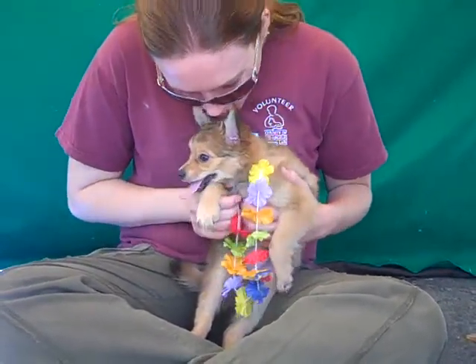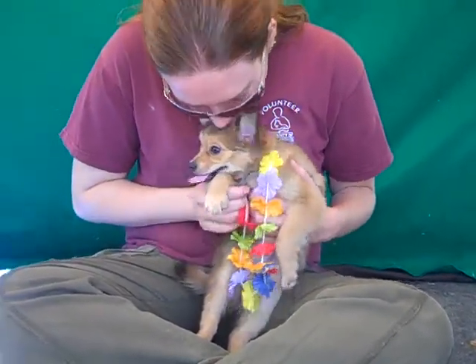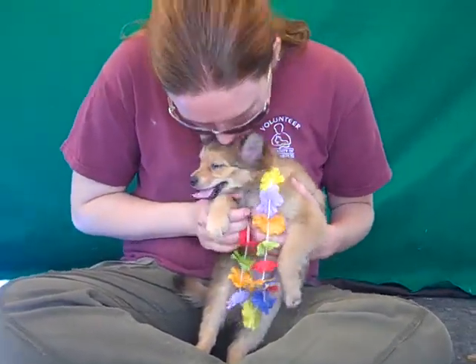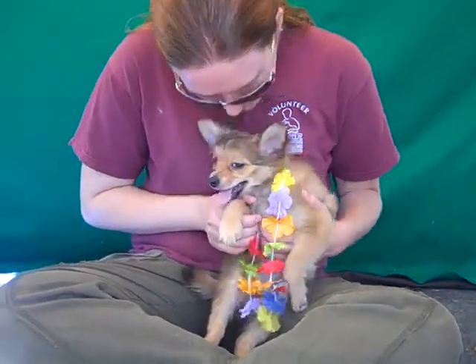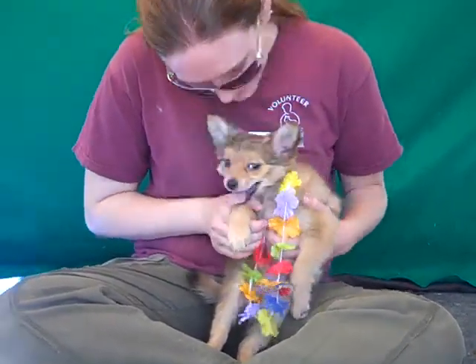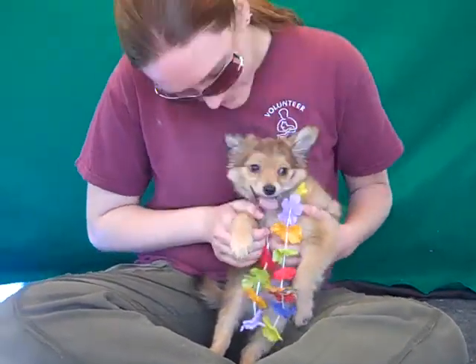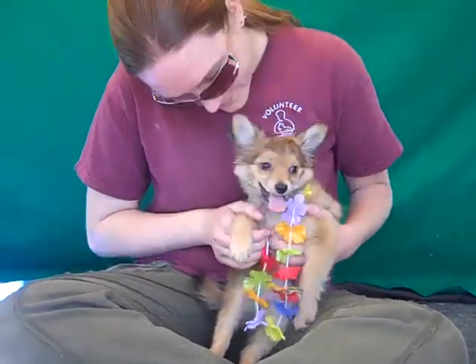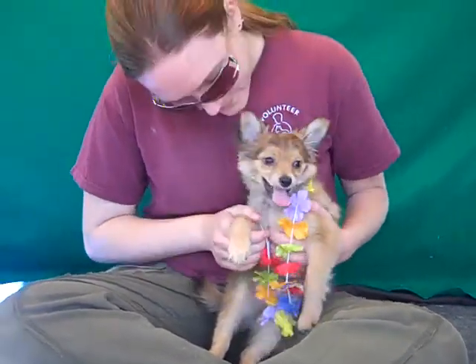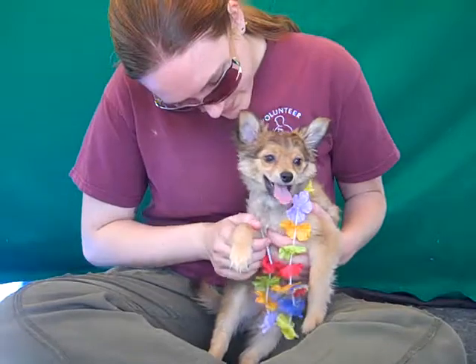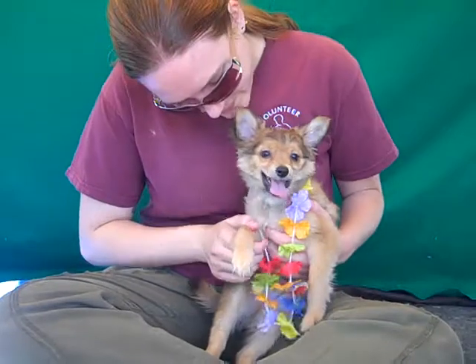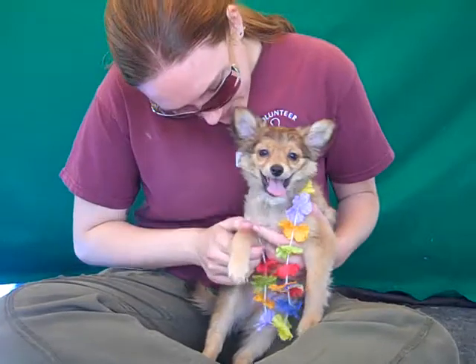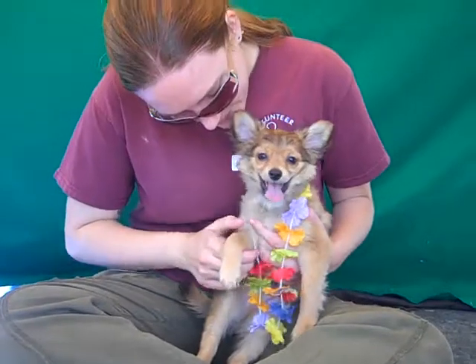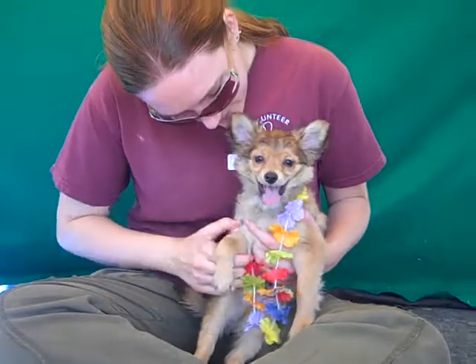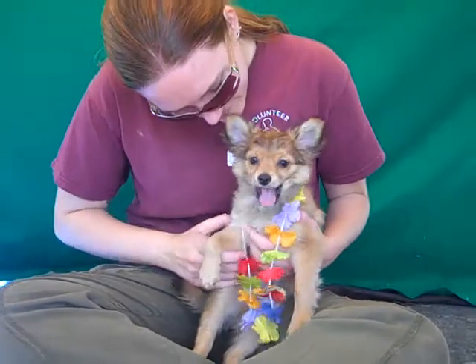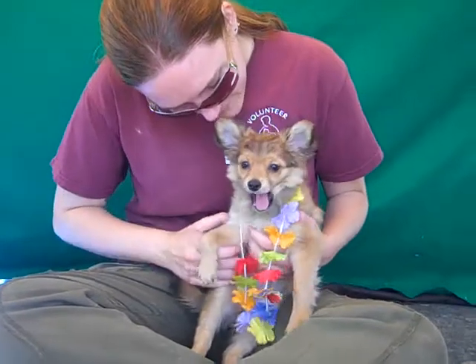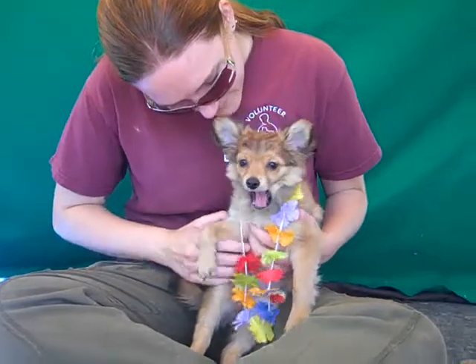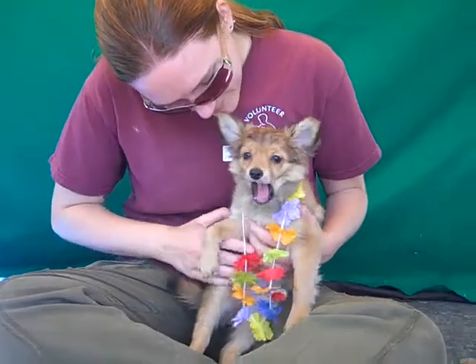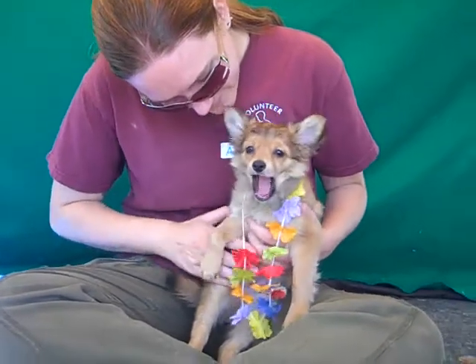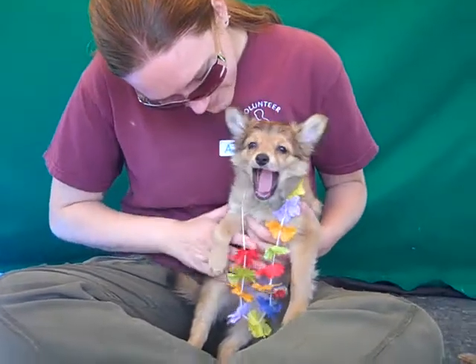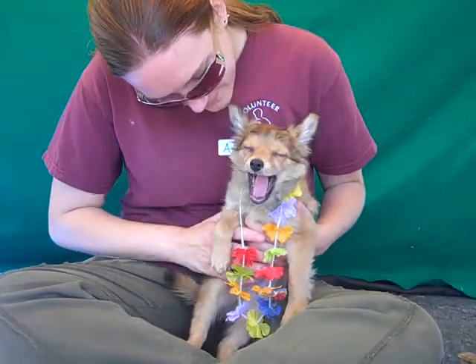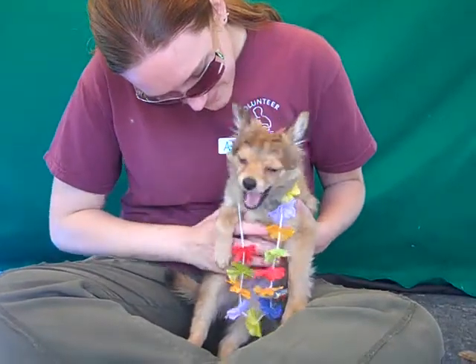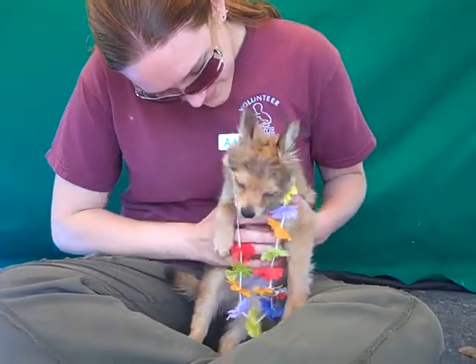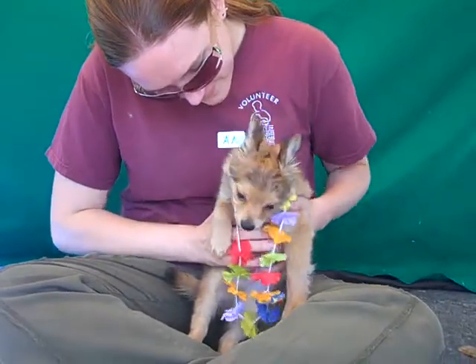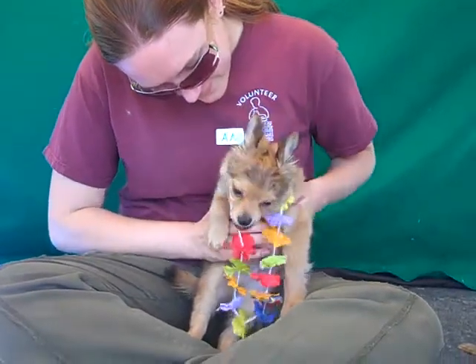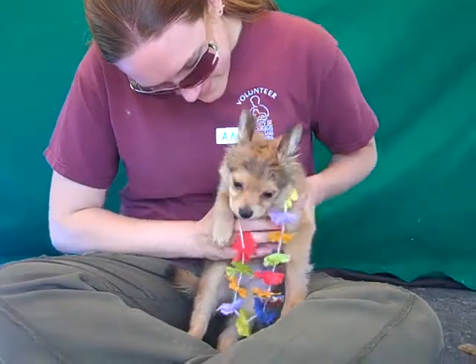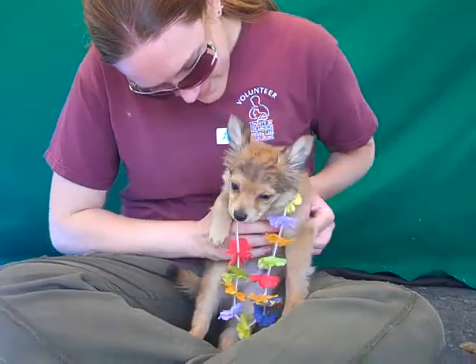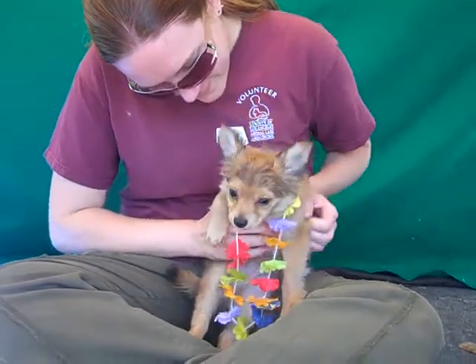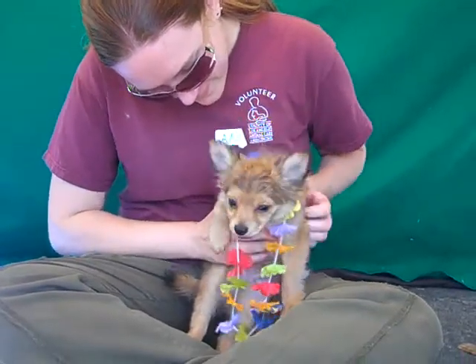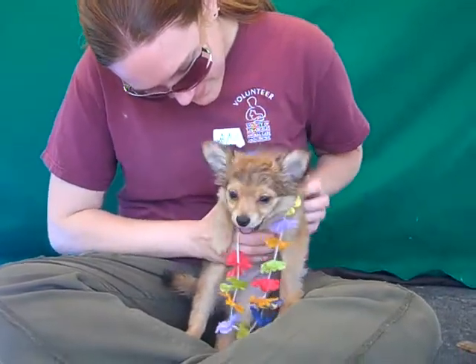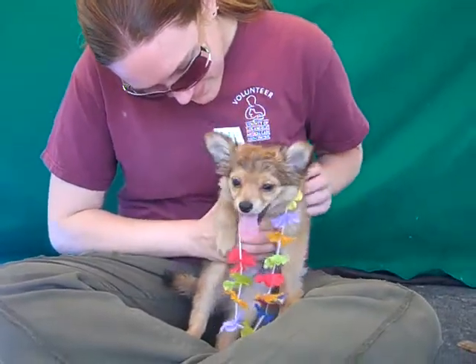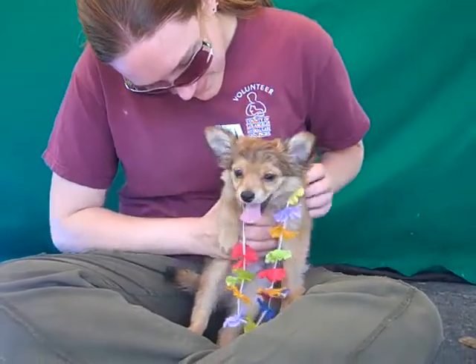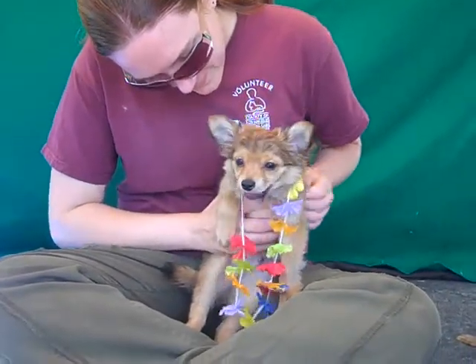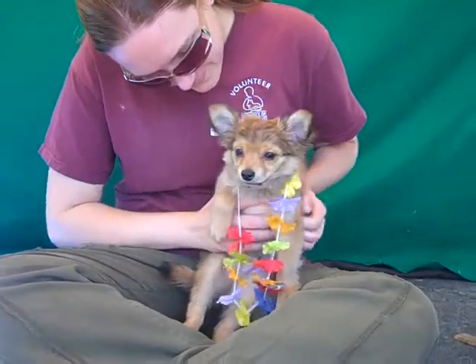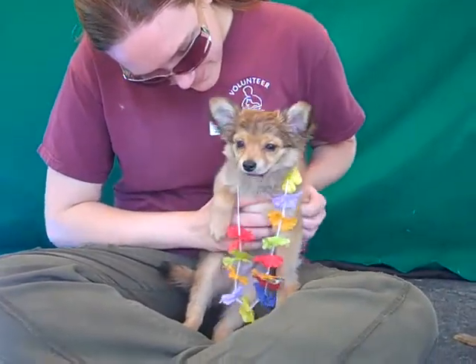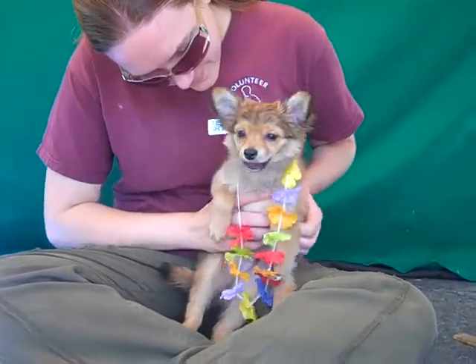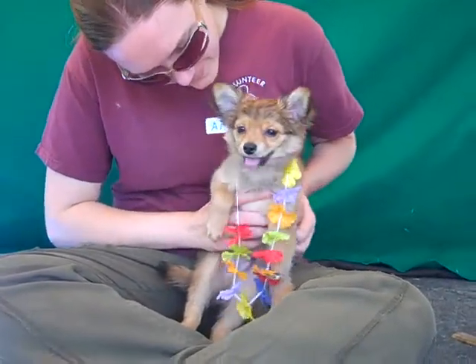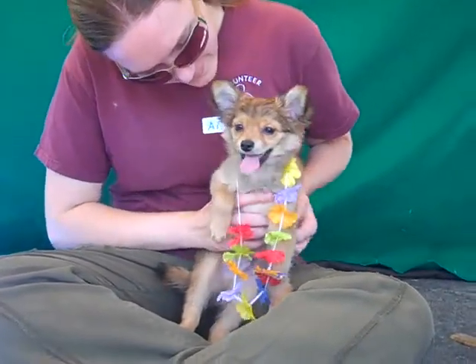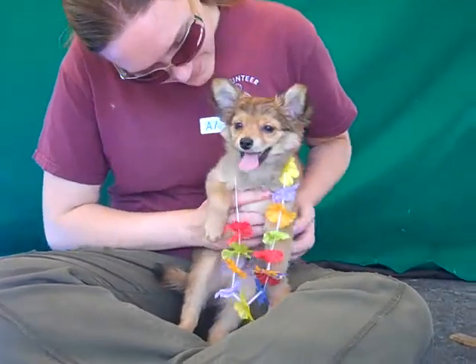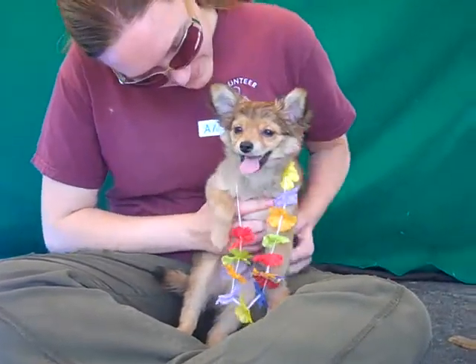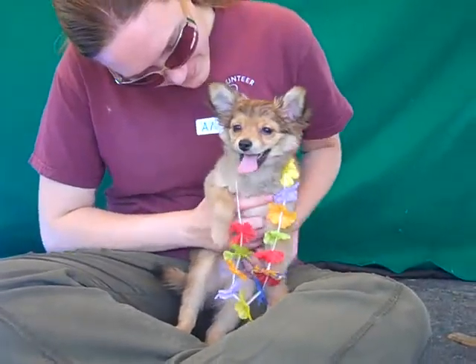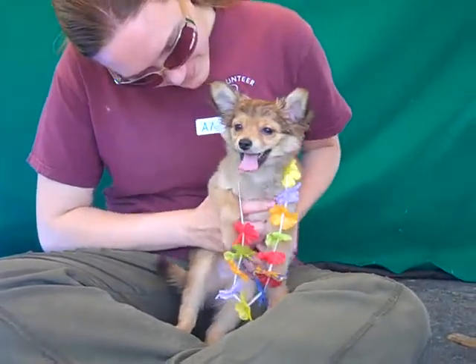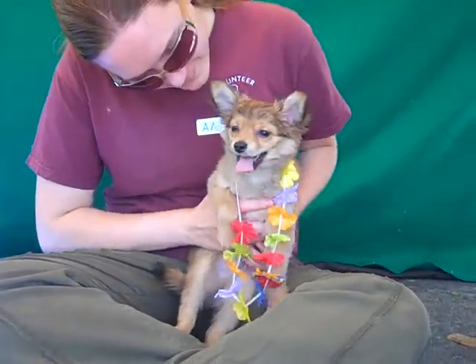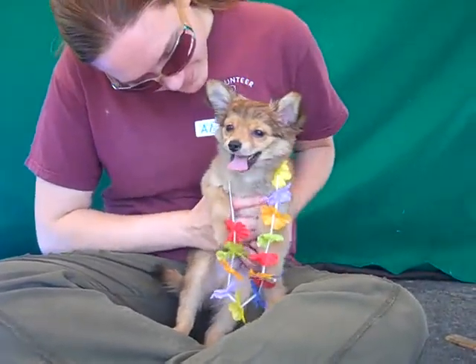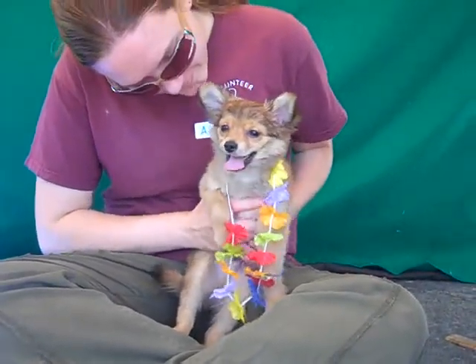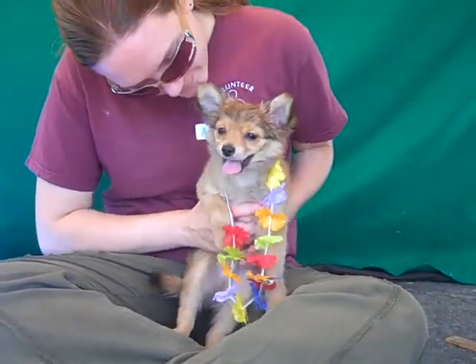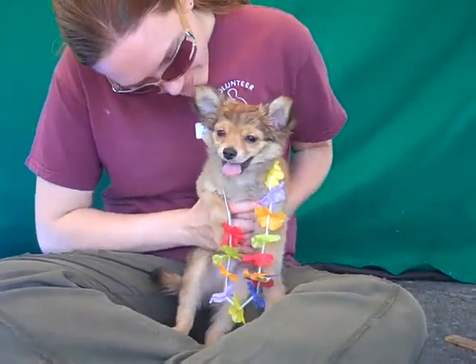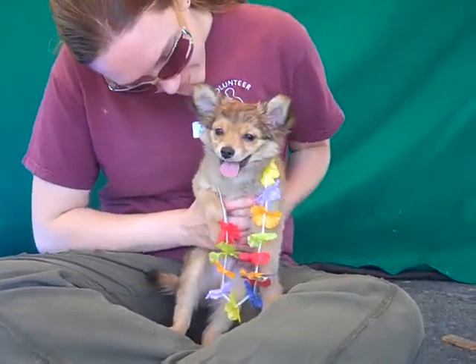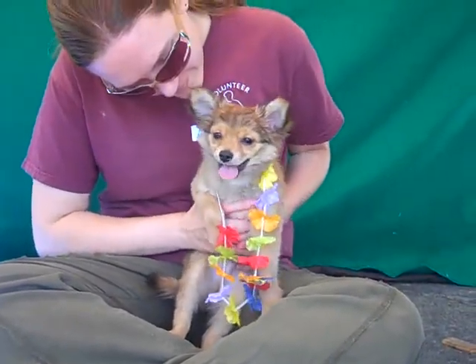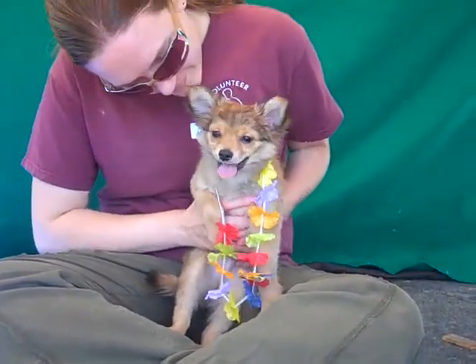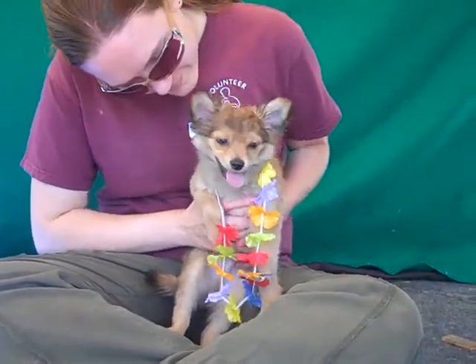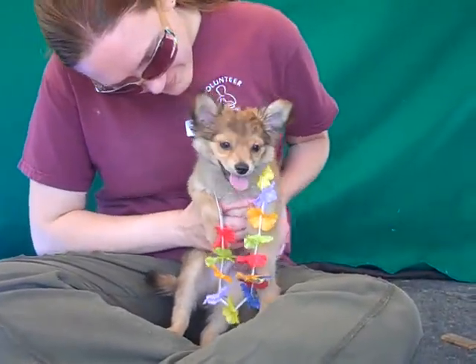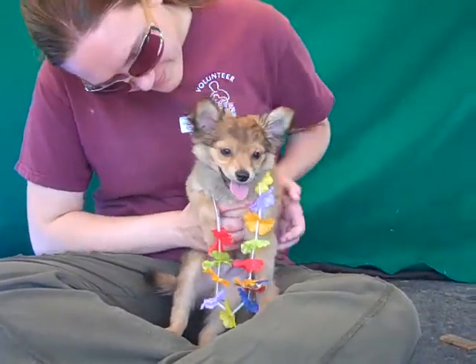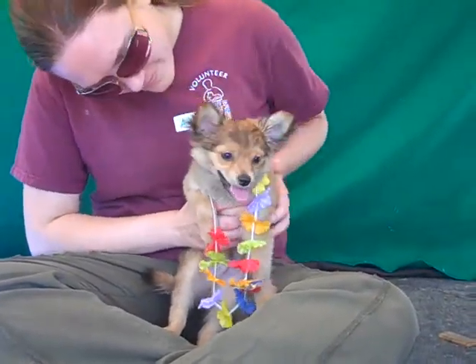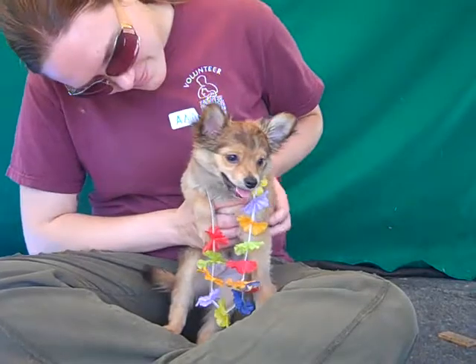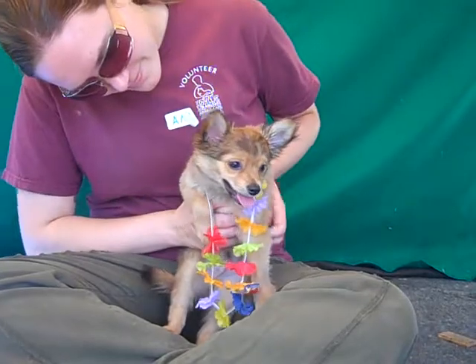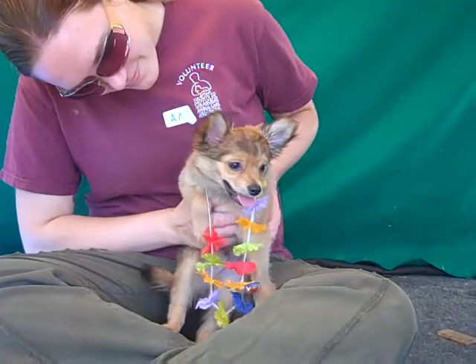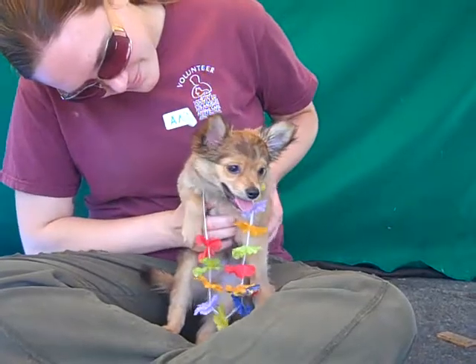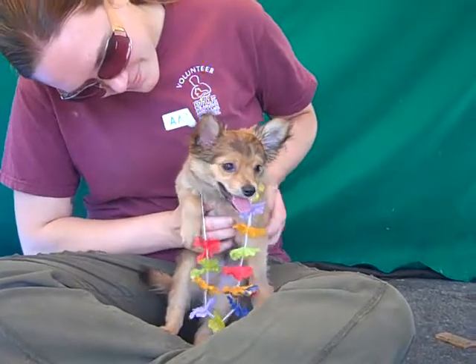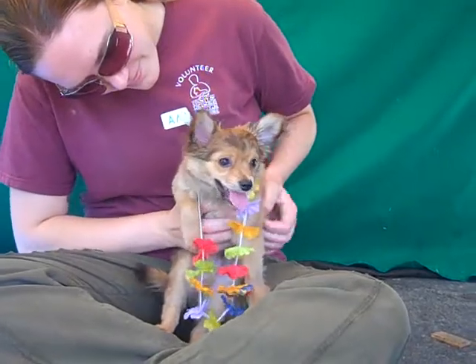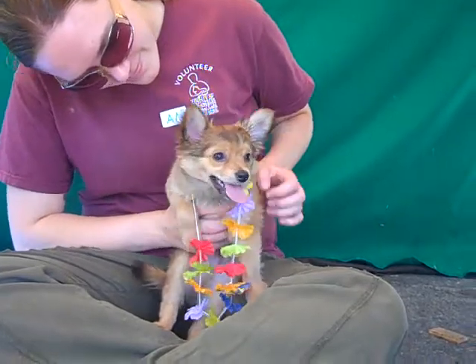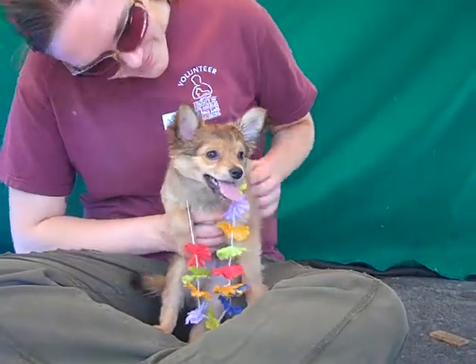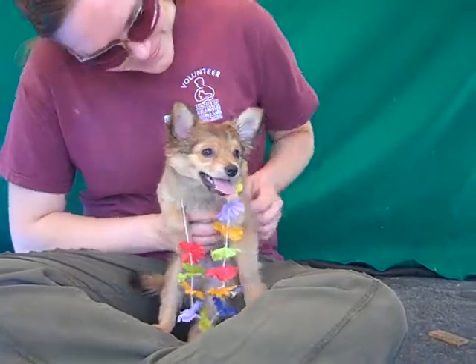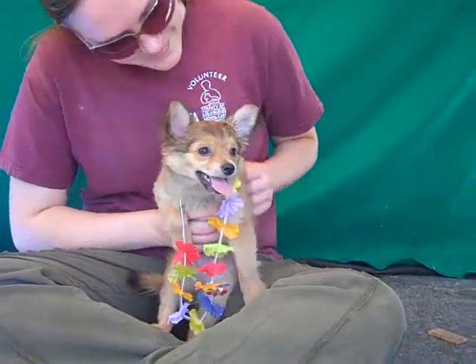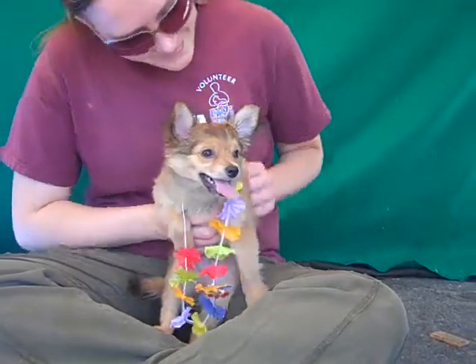He weighs four and a half pounds and we think, obviously as a puppy he's going to get a little bigger. So maybe 10 pounds. He's just going to be a fuzzy little guy.